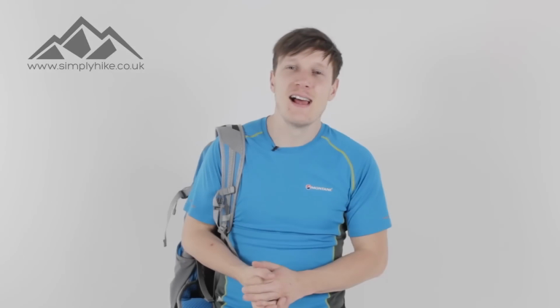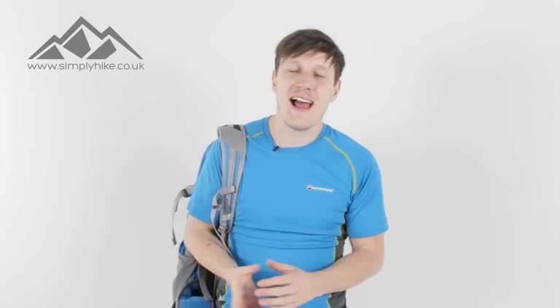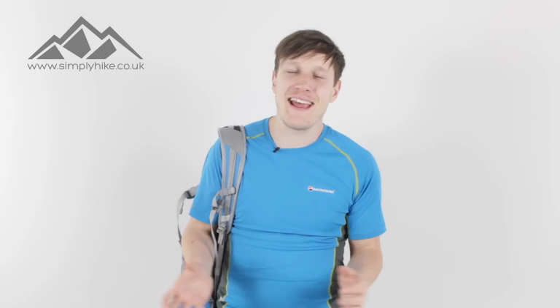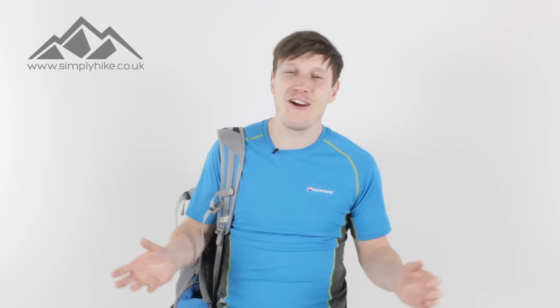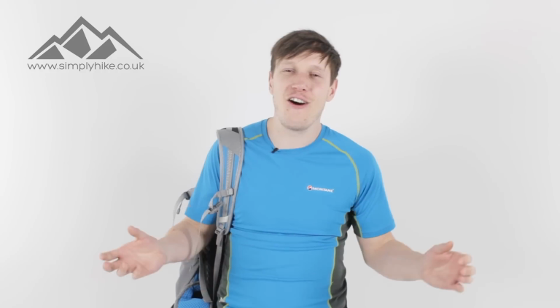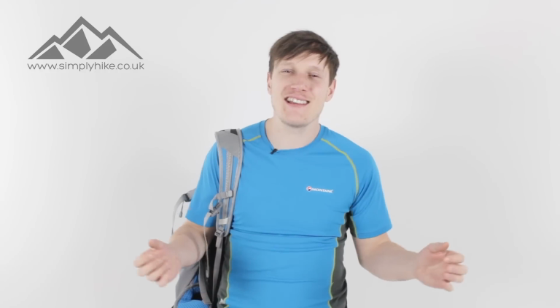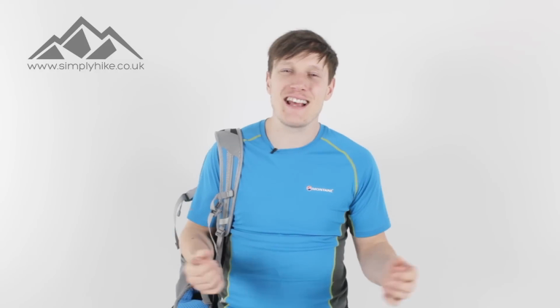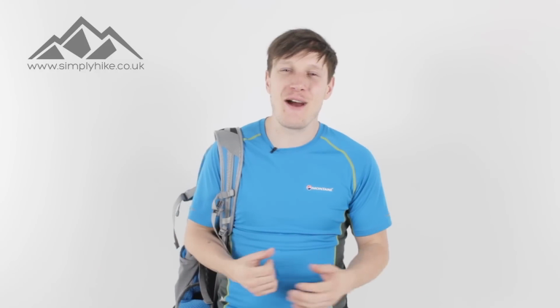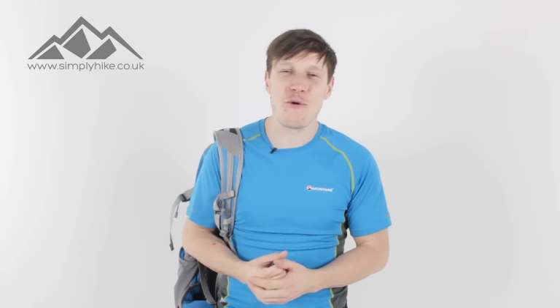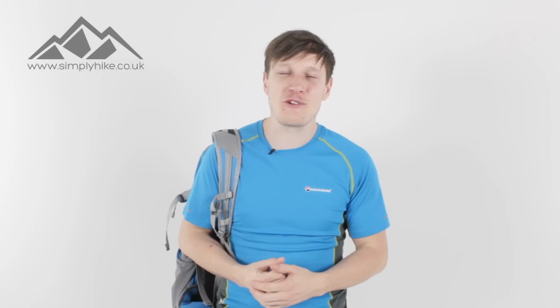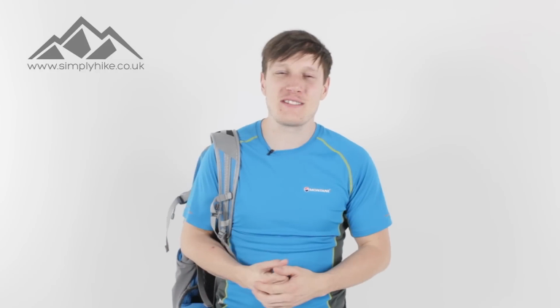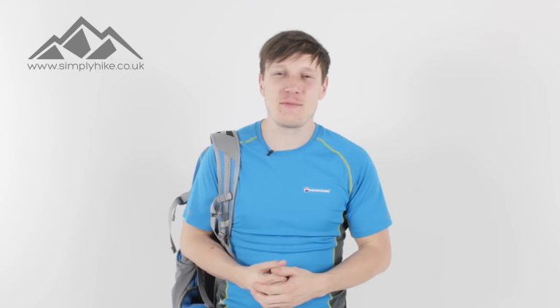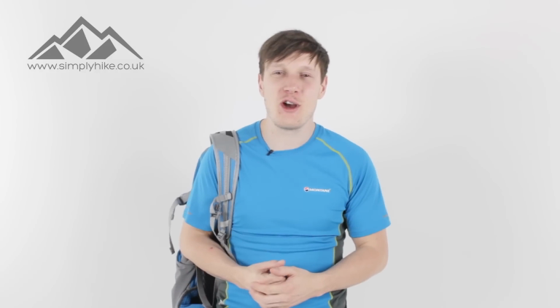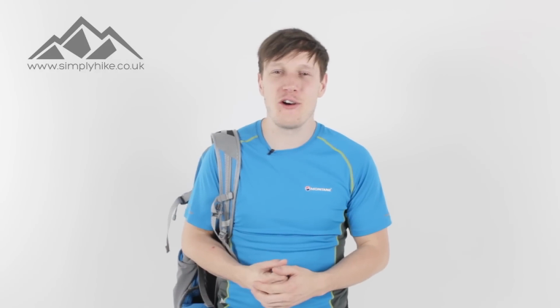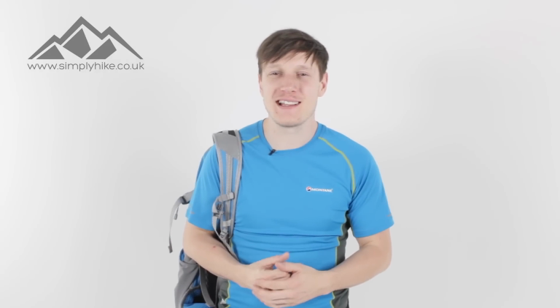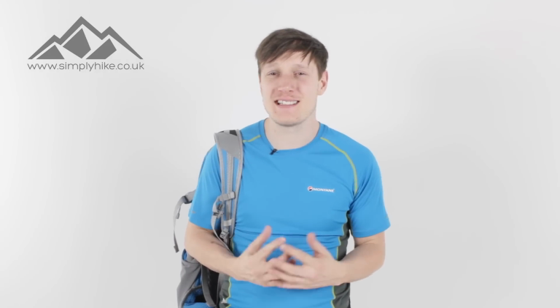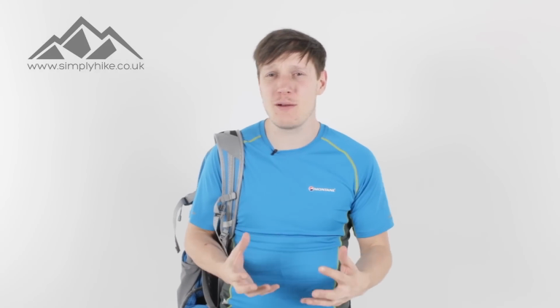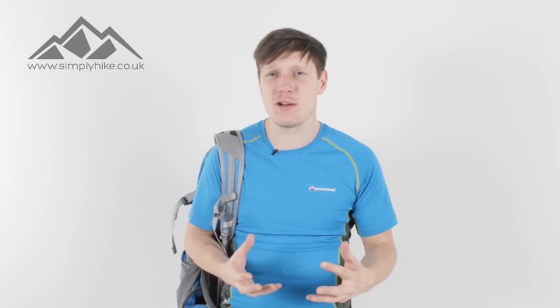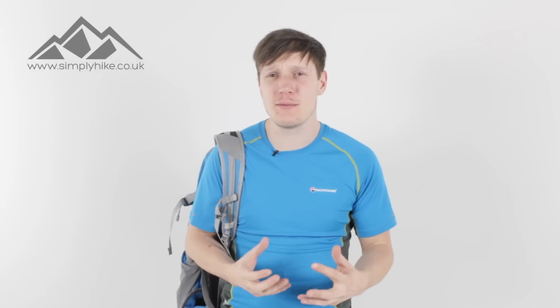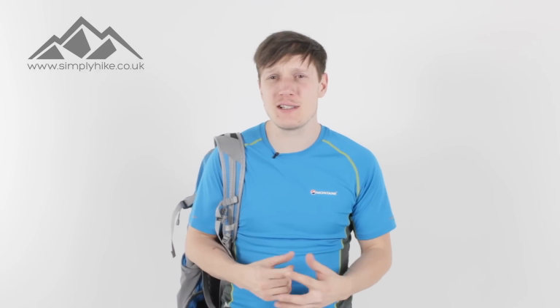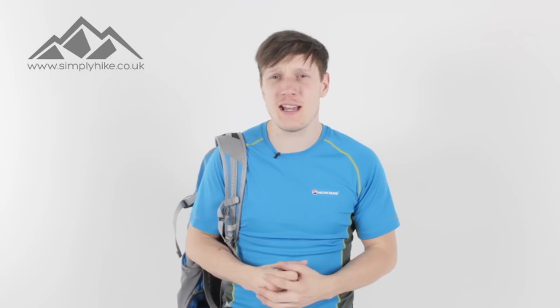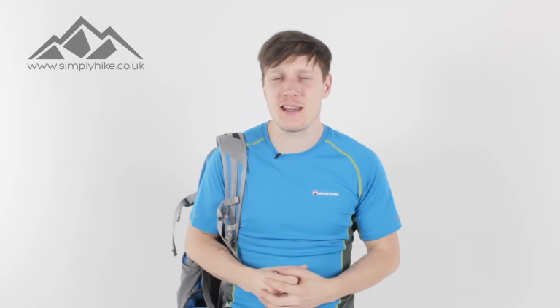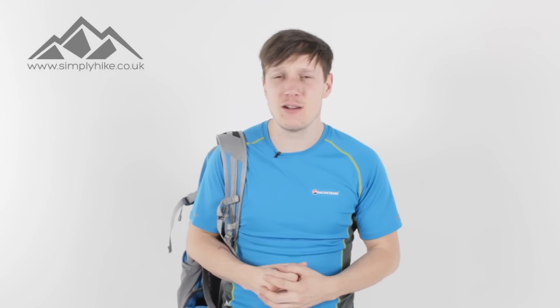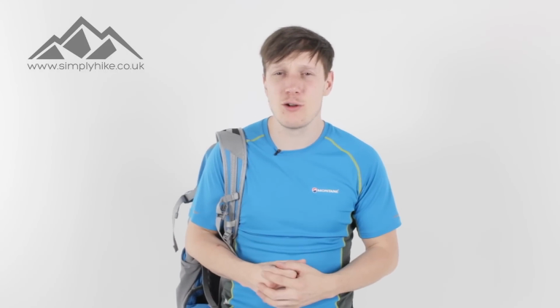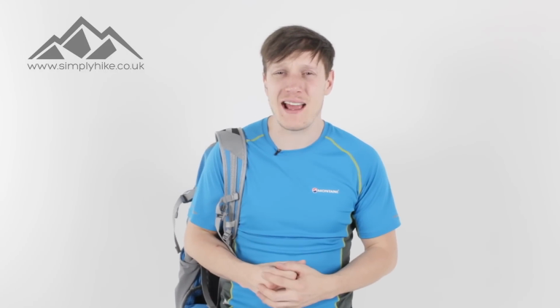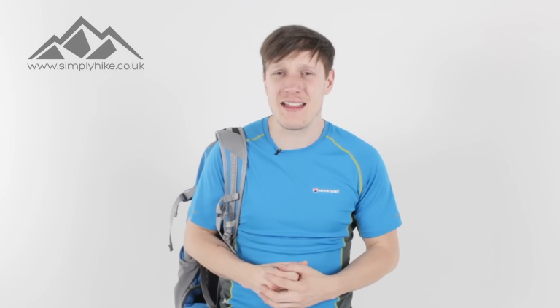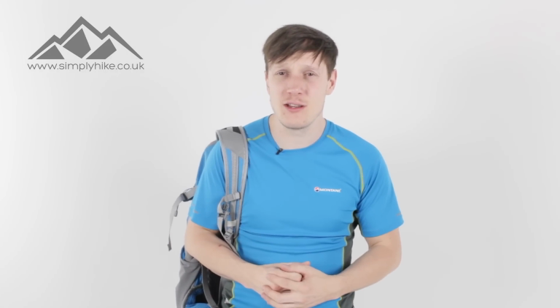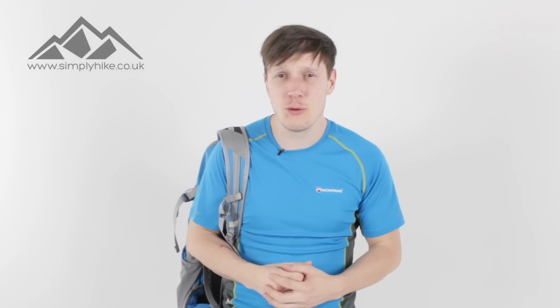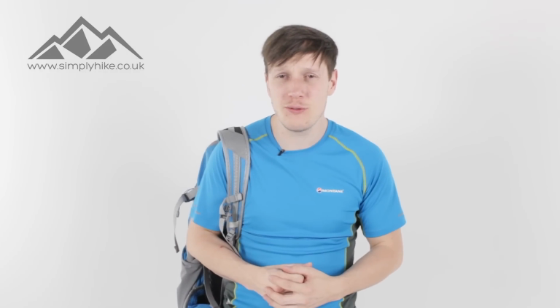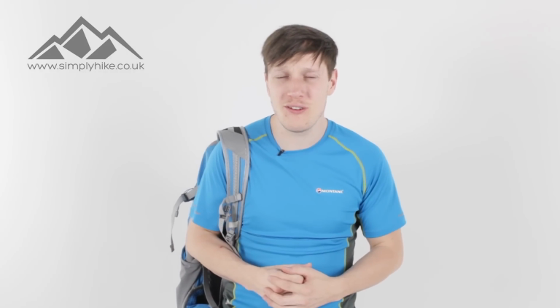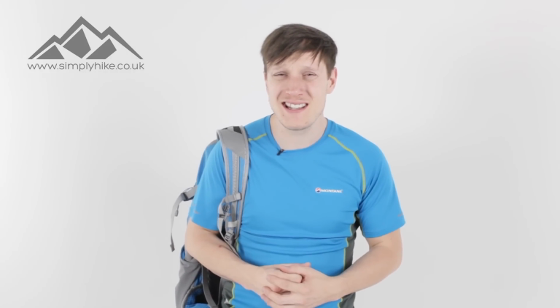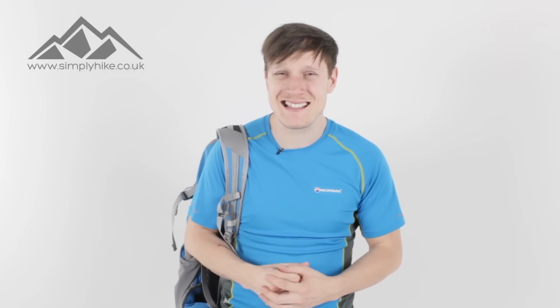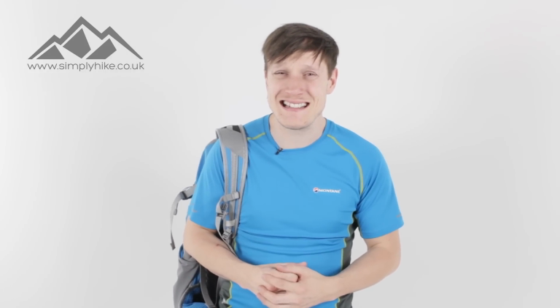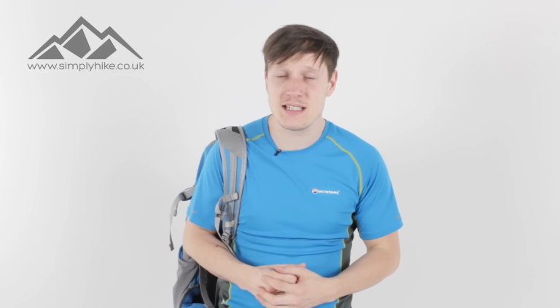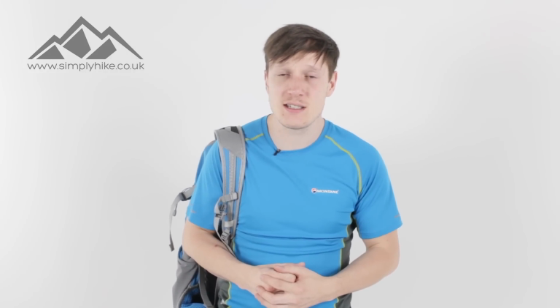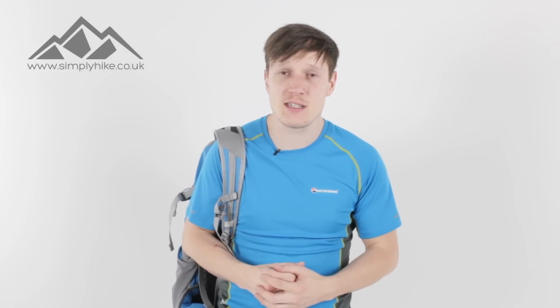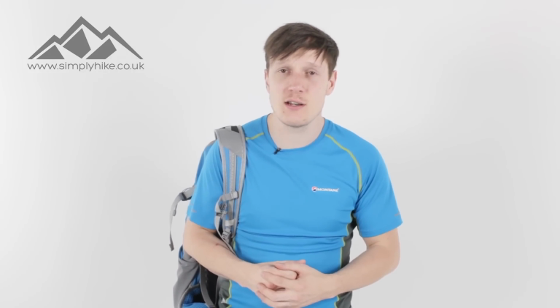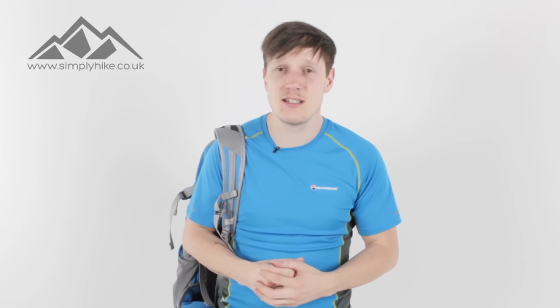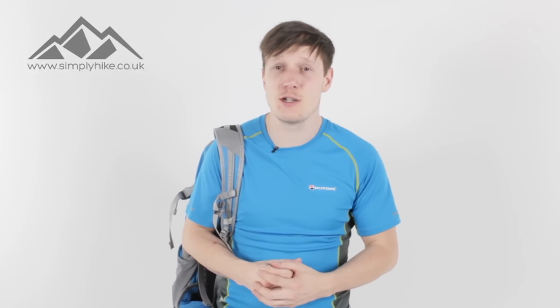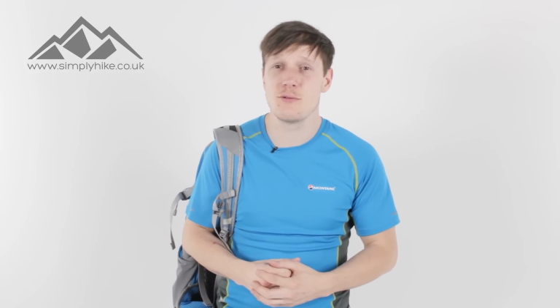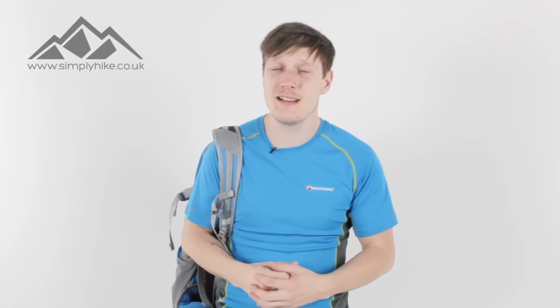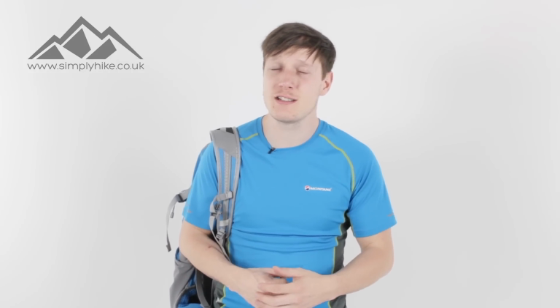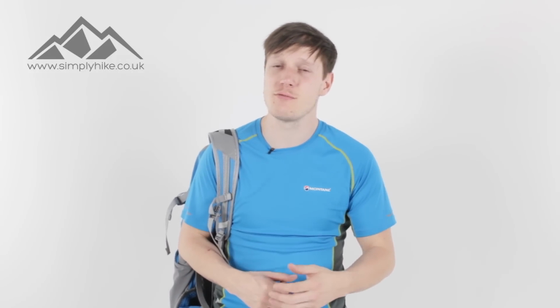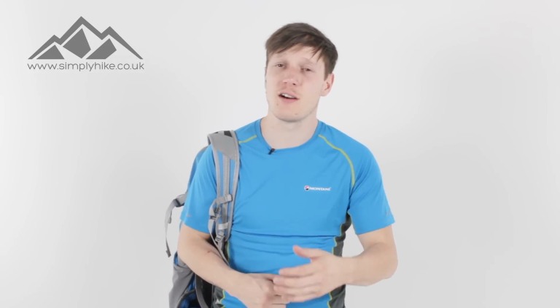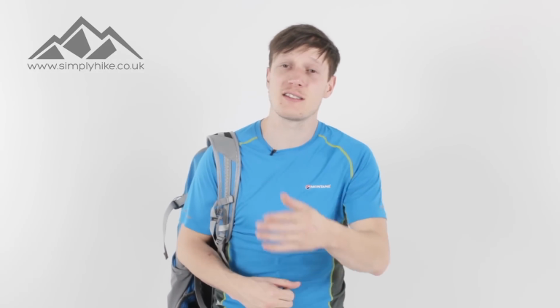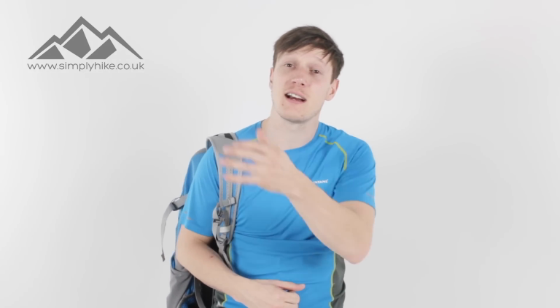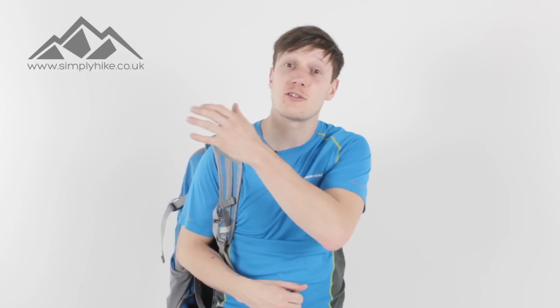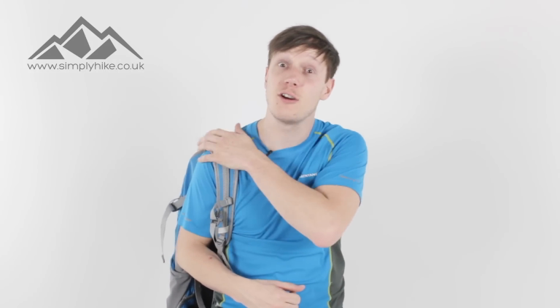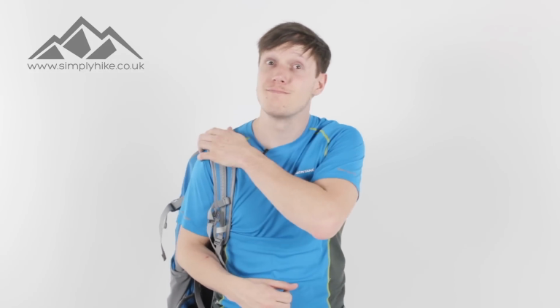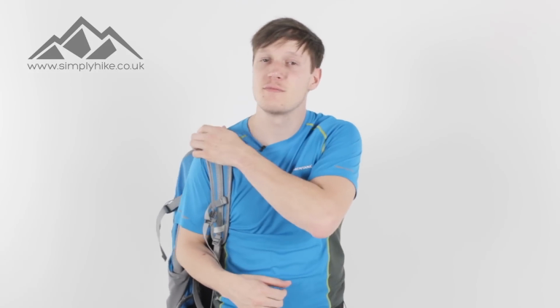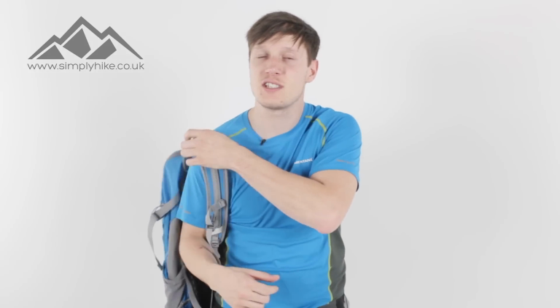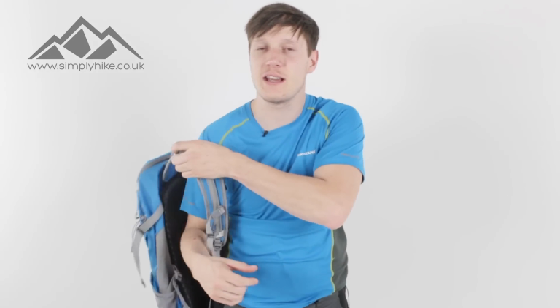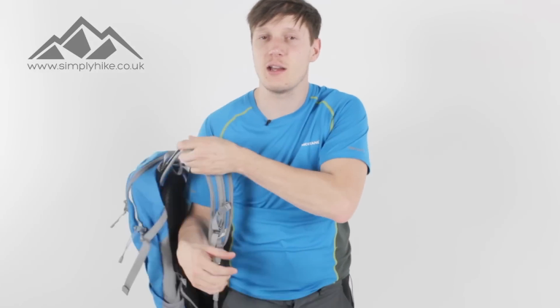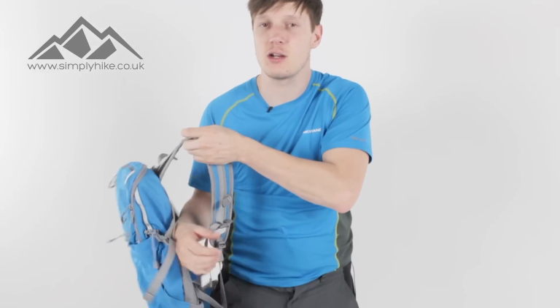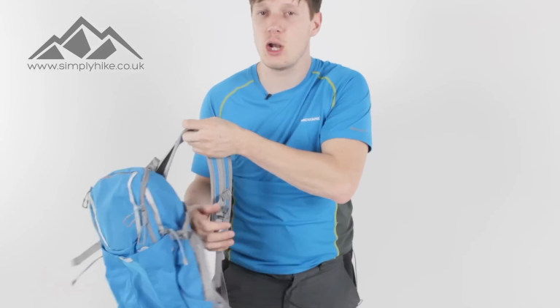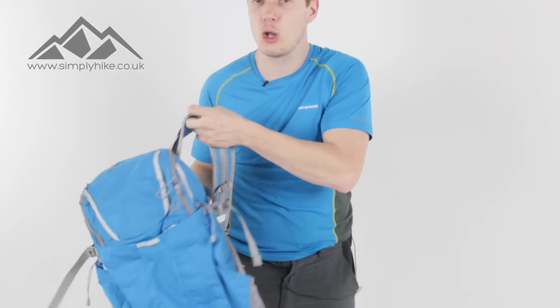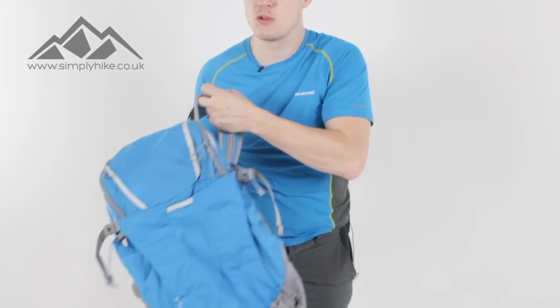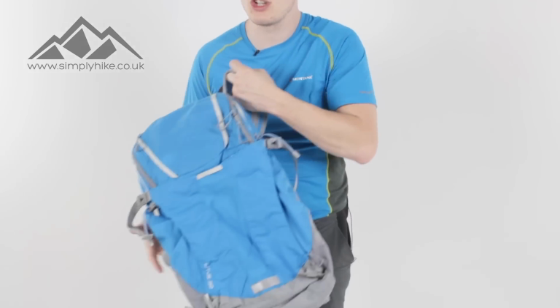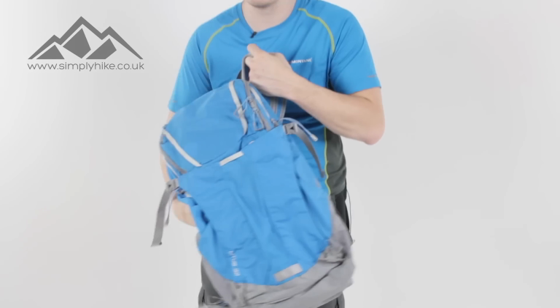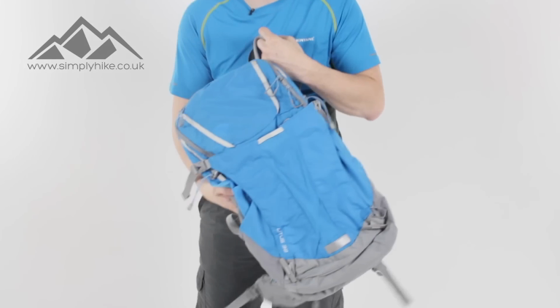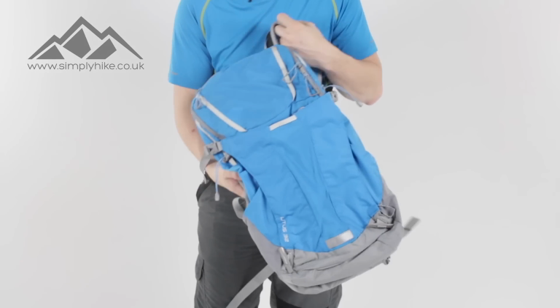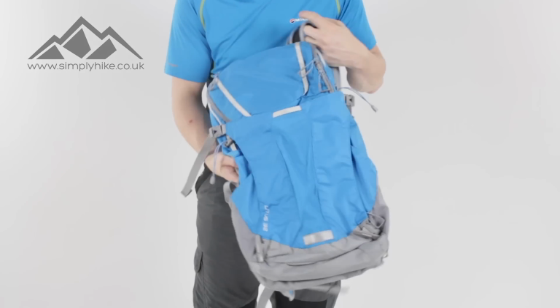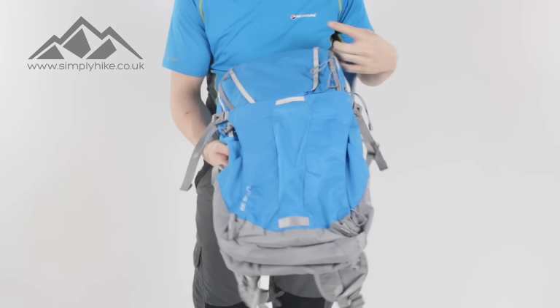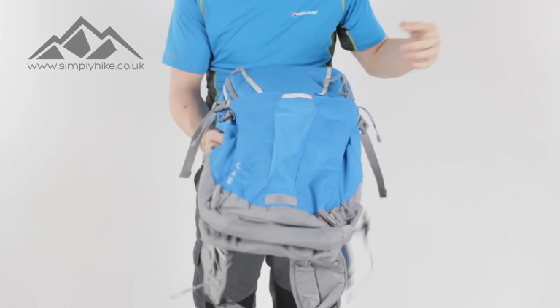Hey guys and welcome to Simply Hike. Today we're going to be taking a look at the North Face Litus 32 litre rucksack. So let's take a closer look now shall we.